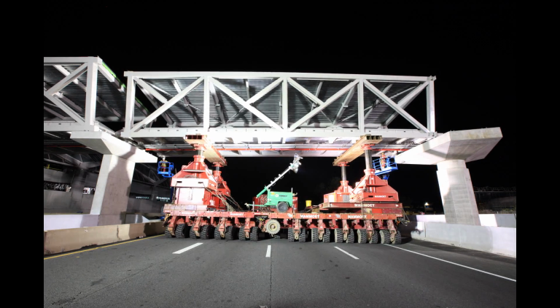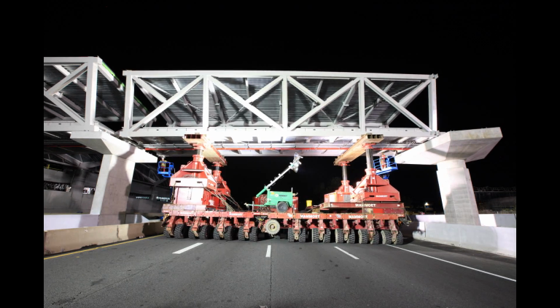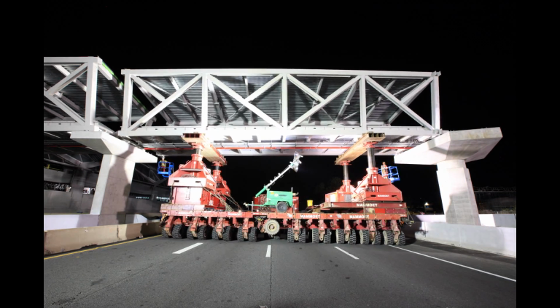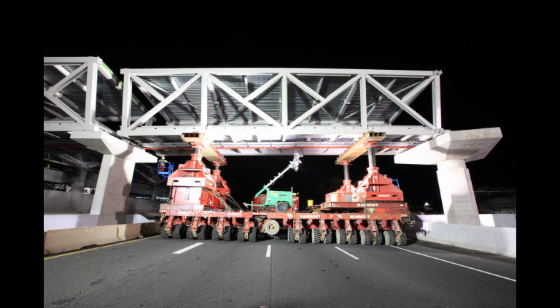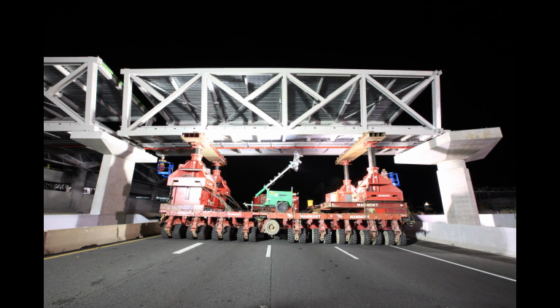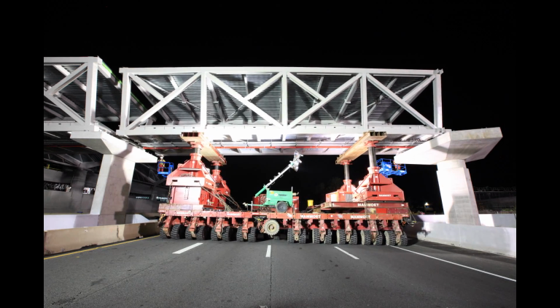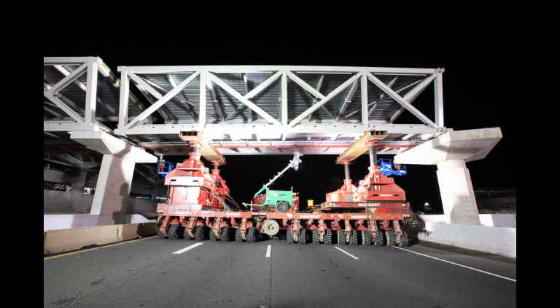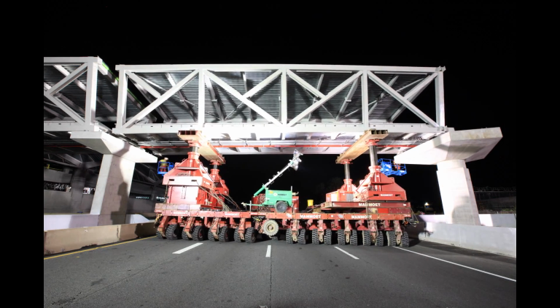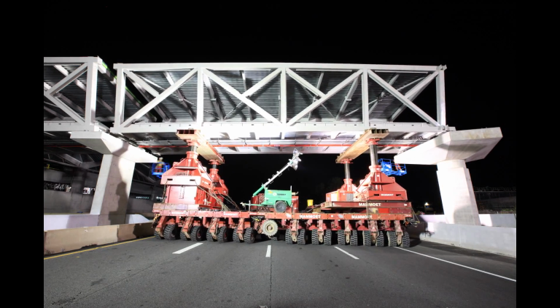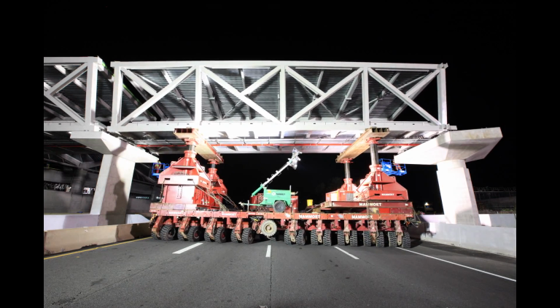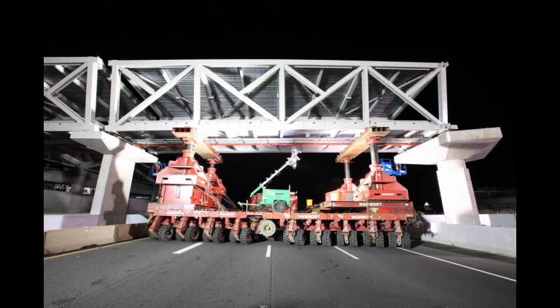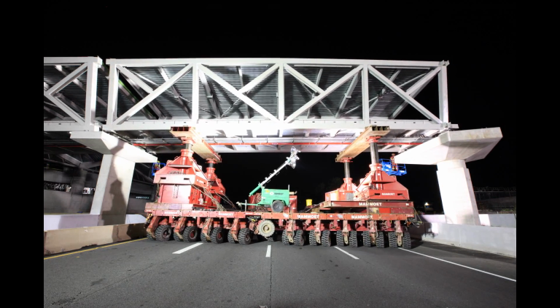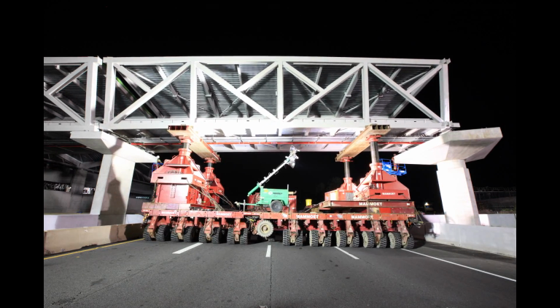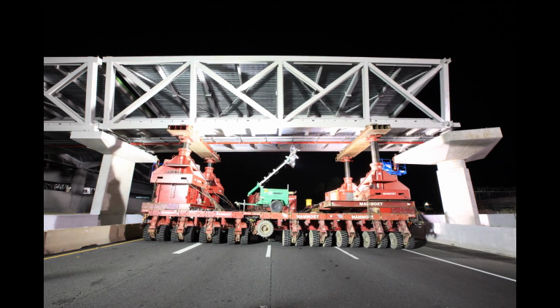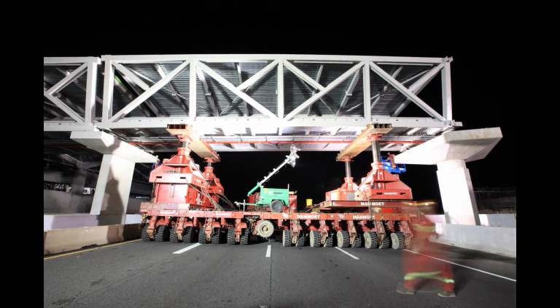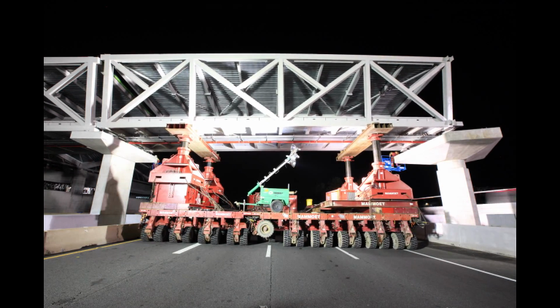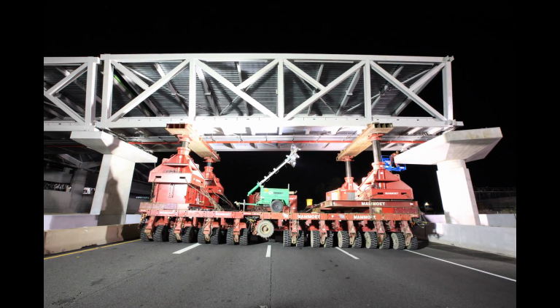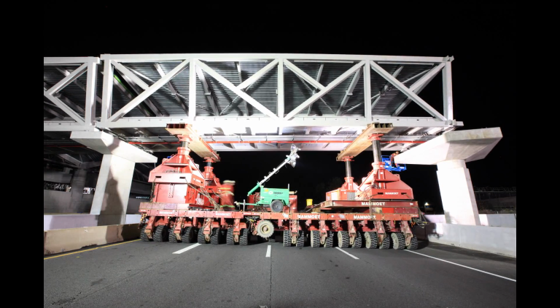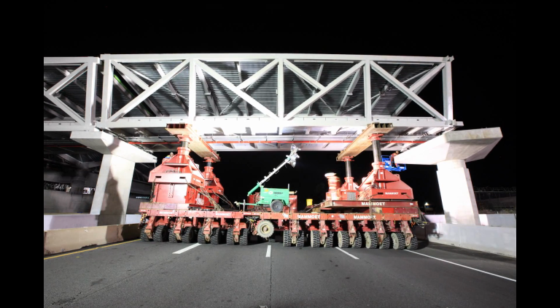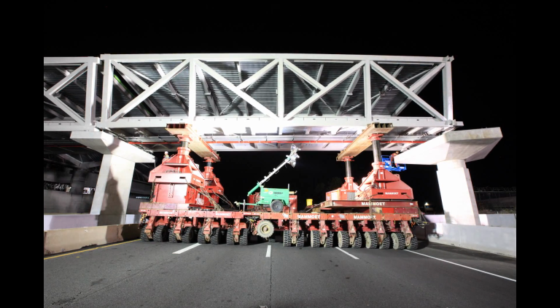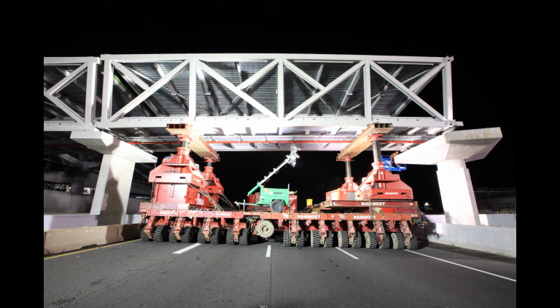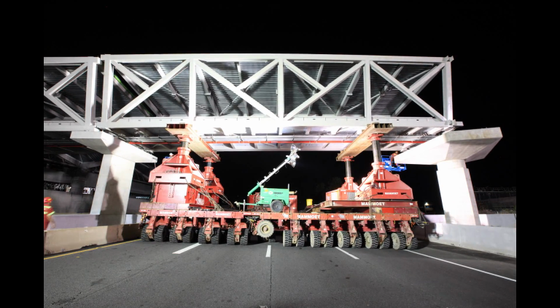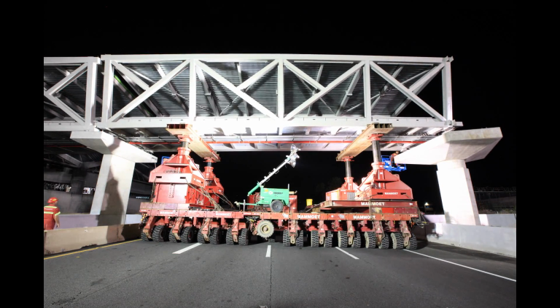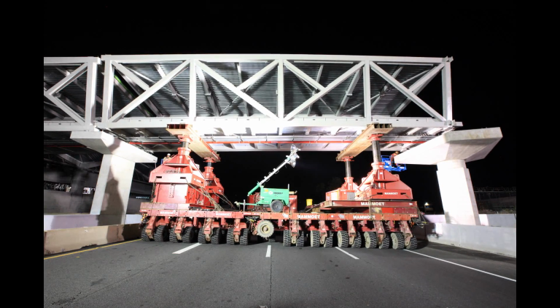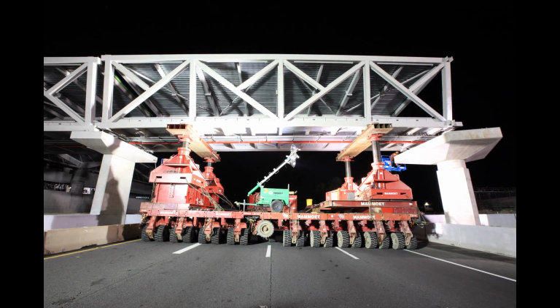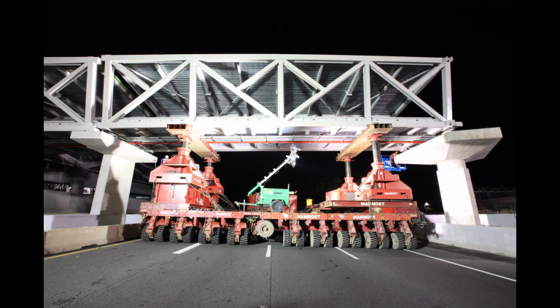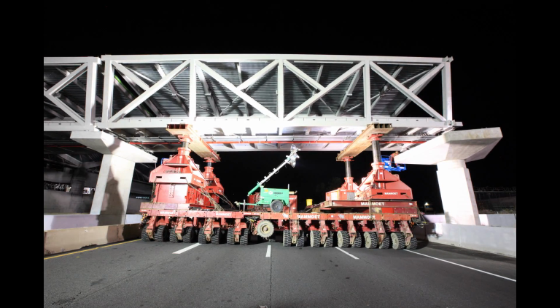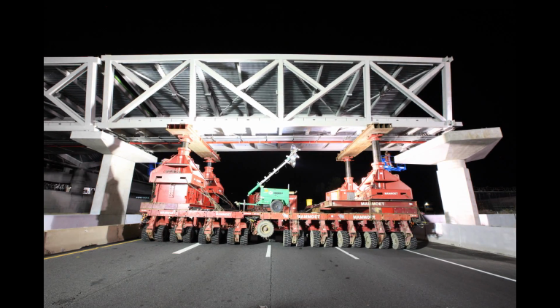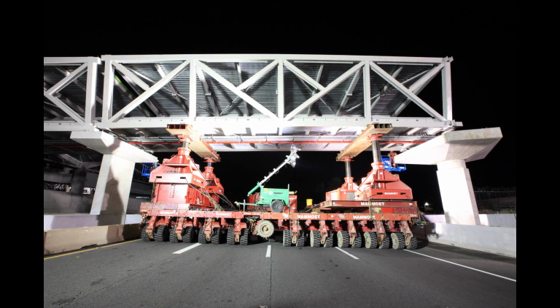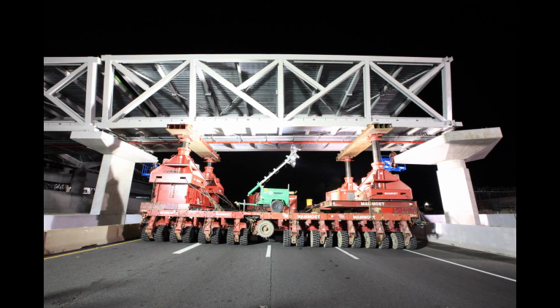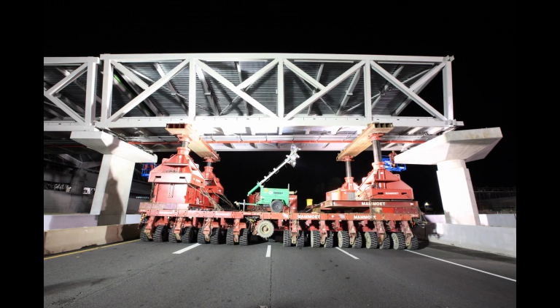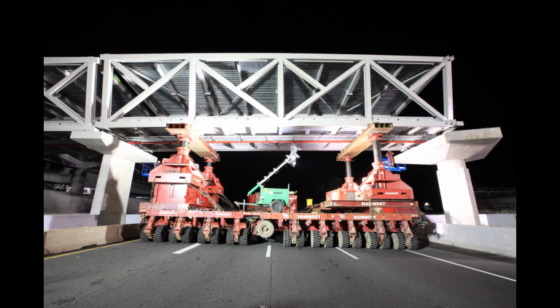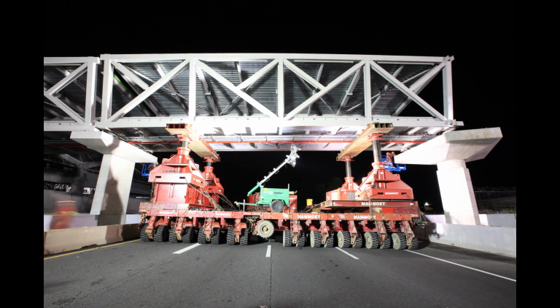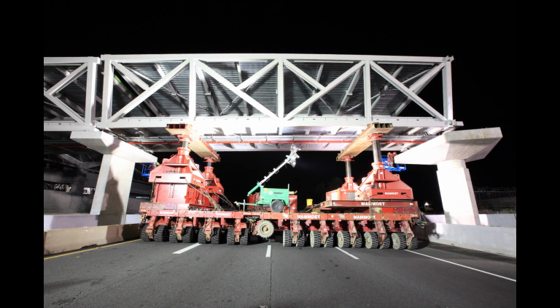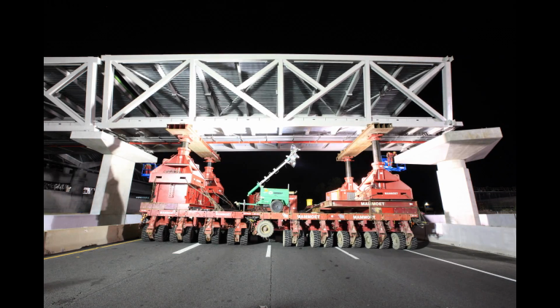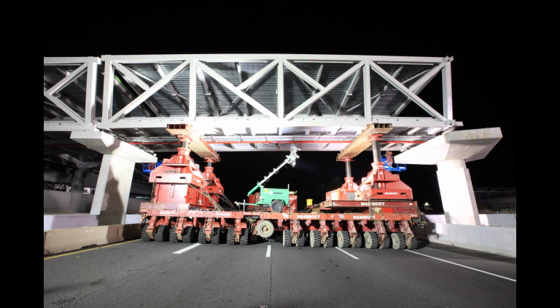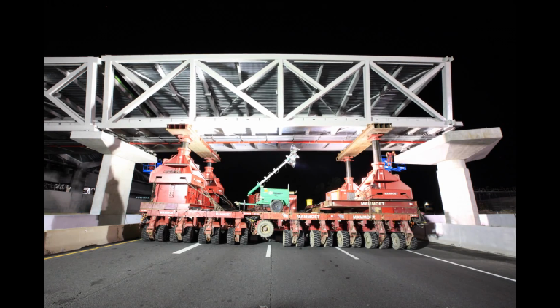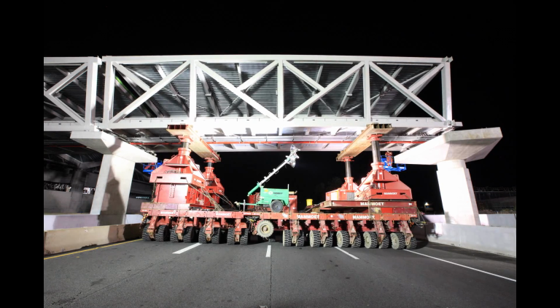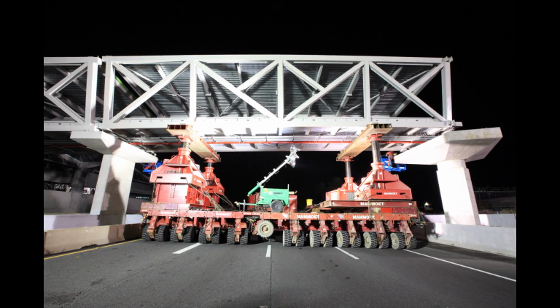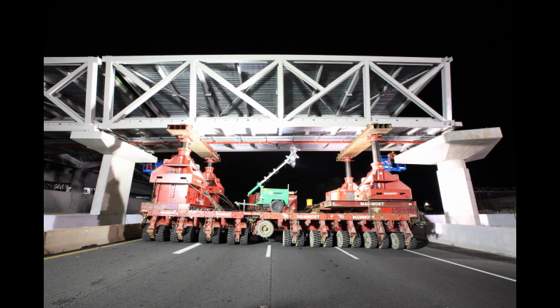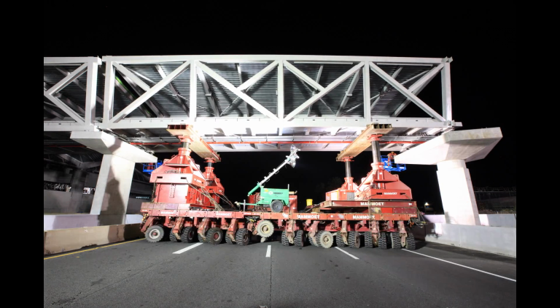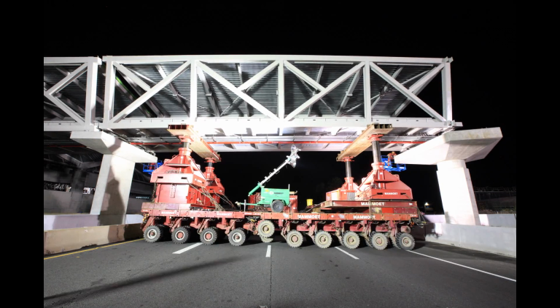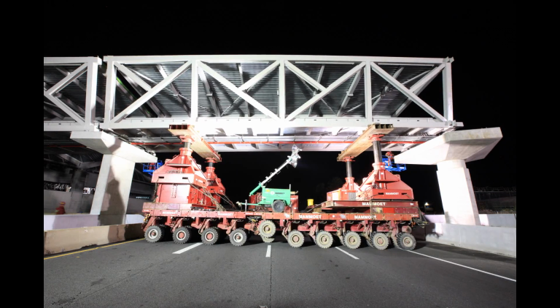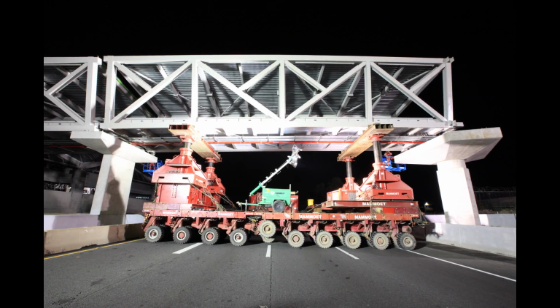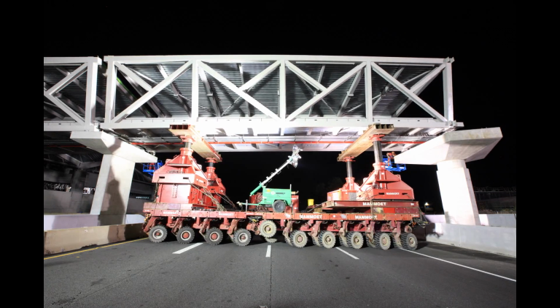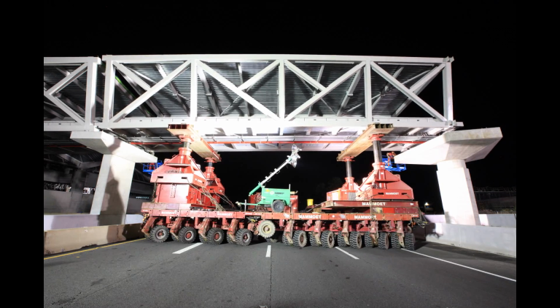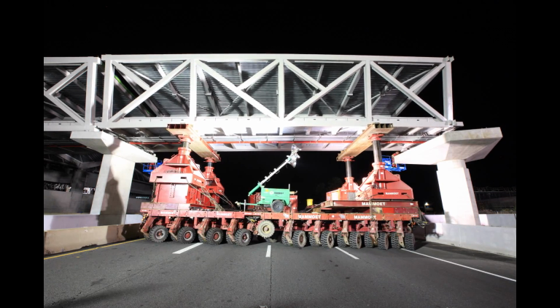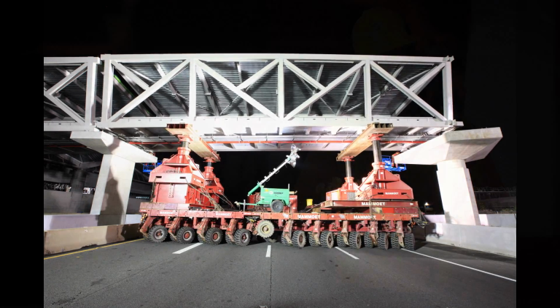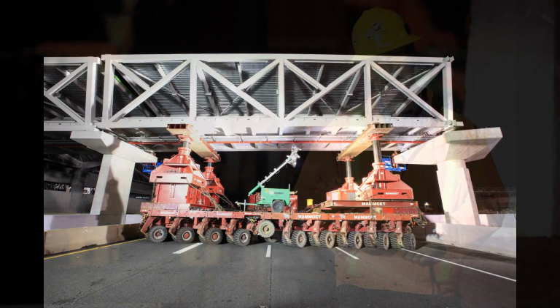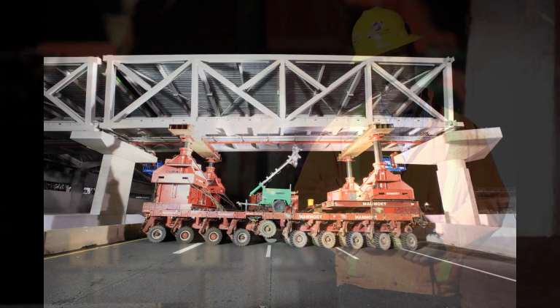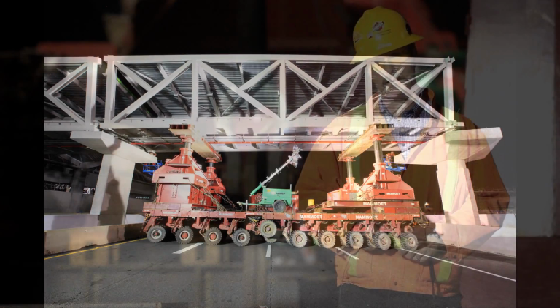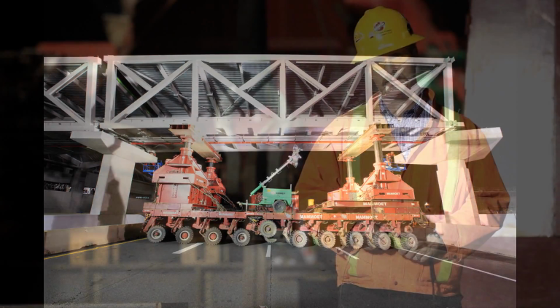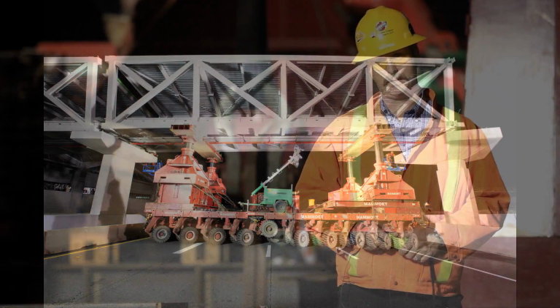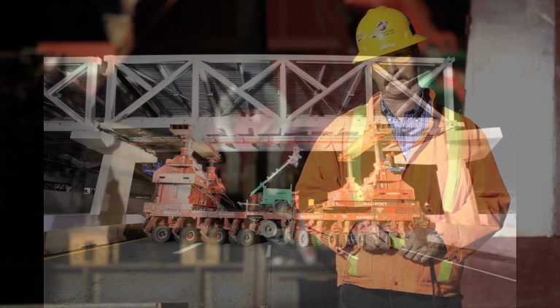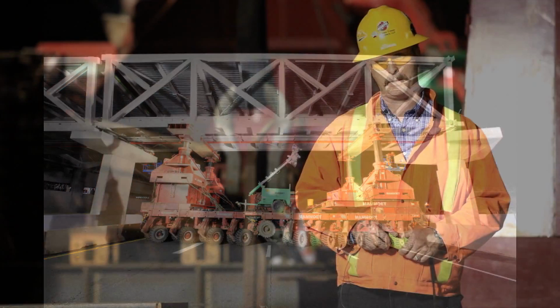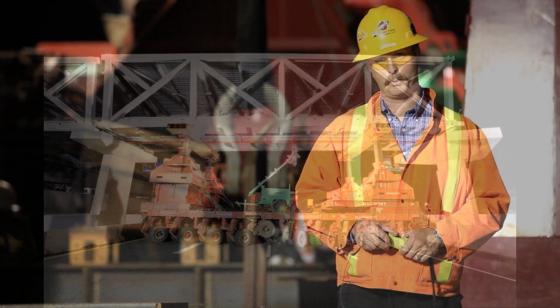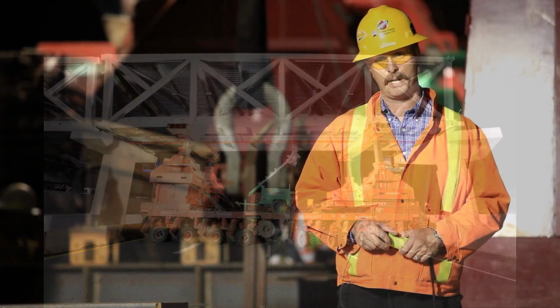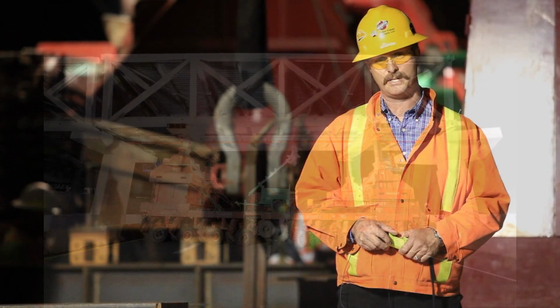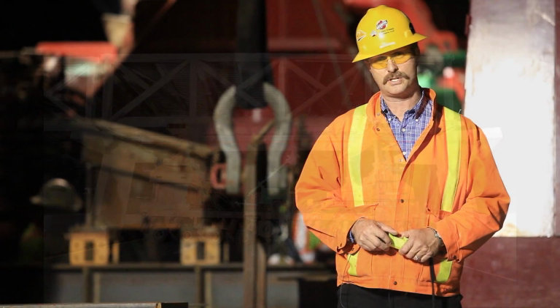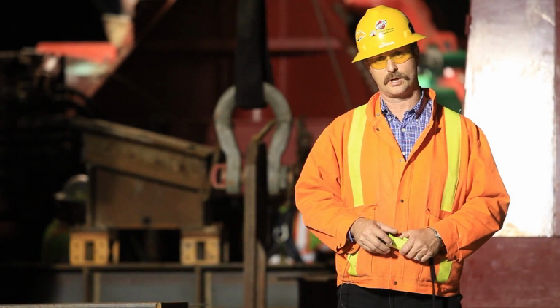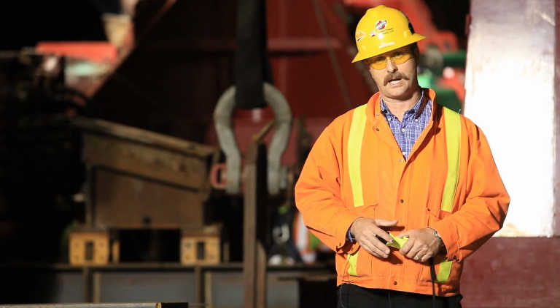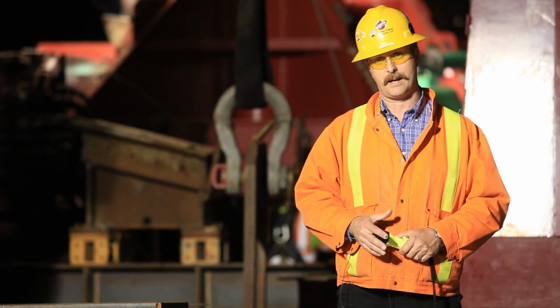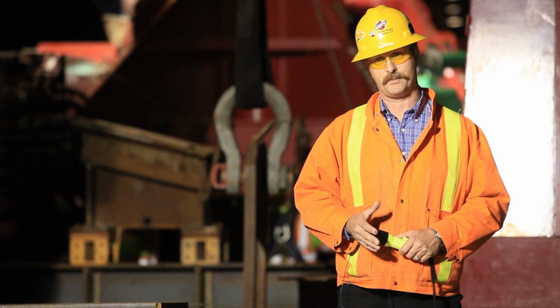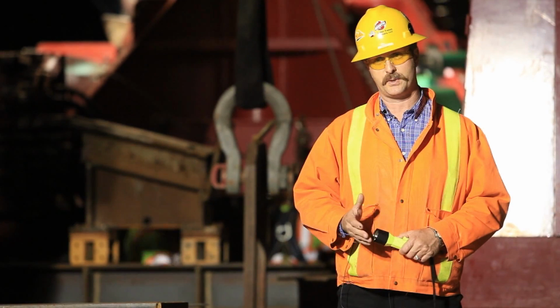Behind me you can see the SPMTs with the Mammoot Mega Jacks that will allow the bridge to come to the specific elevation needed to drop the bridge on top of bearing pads.